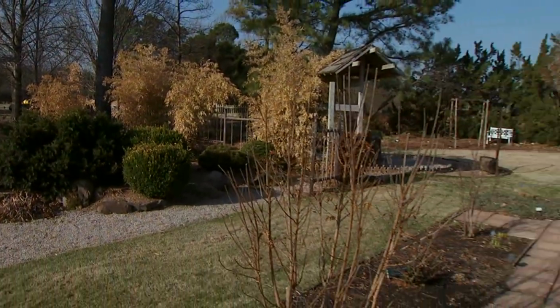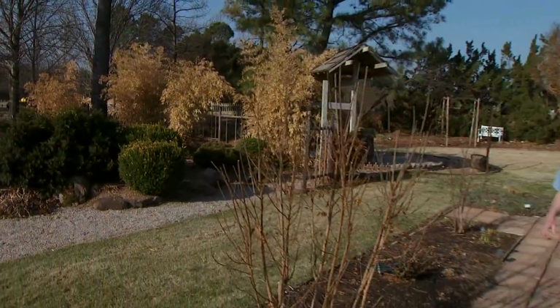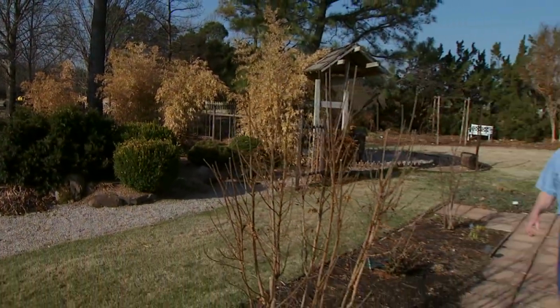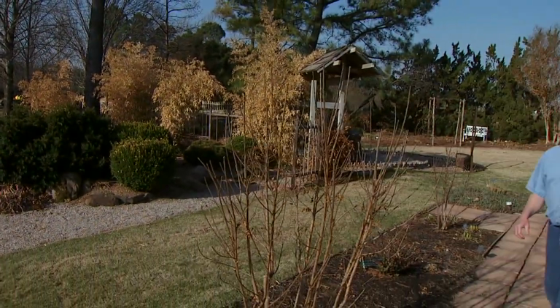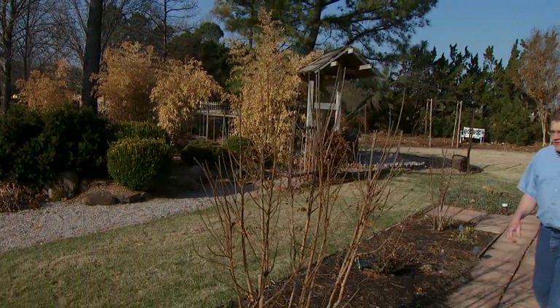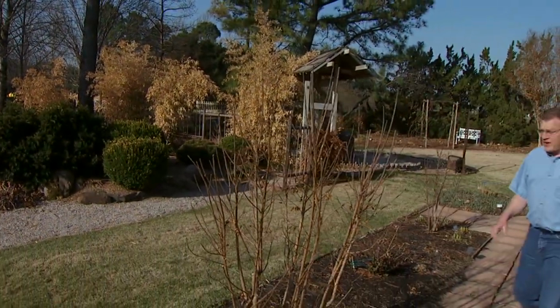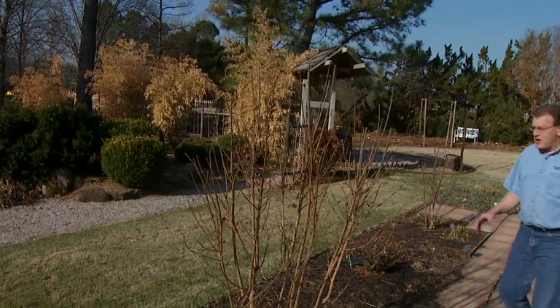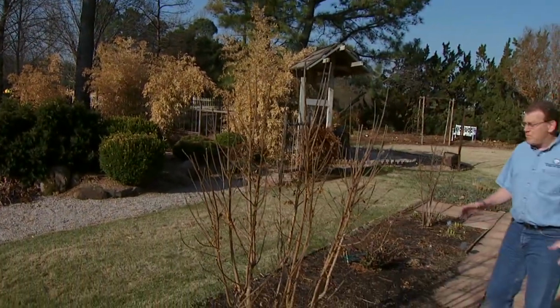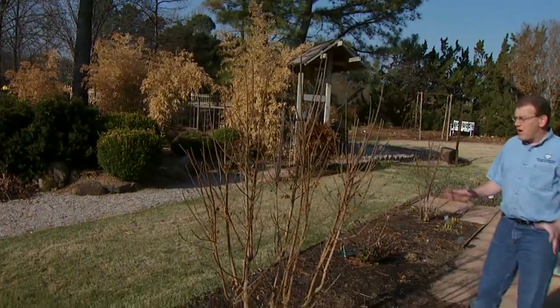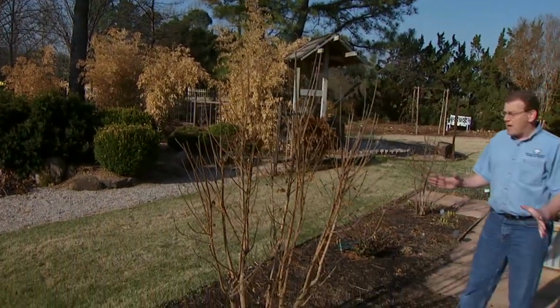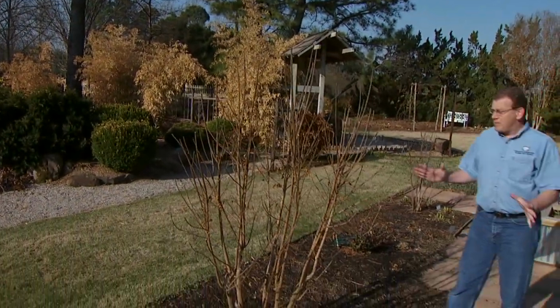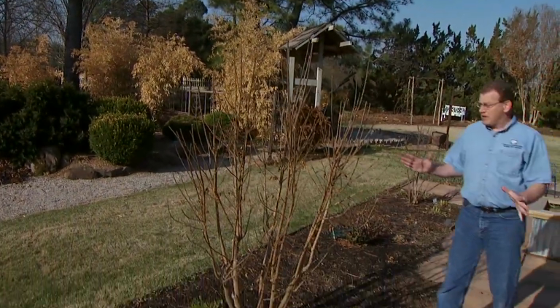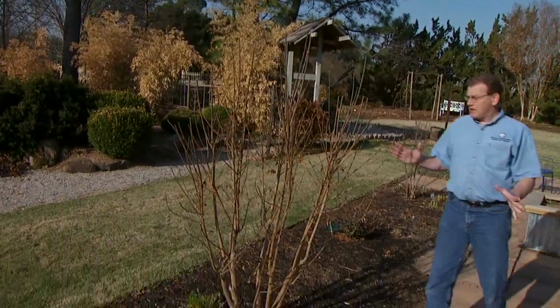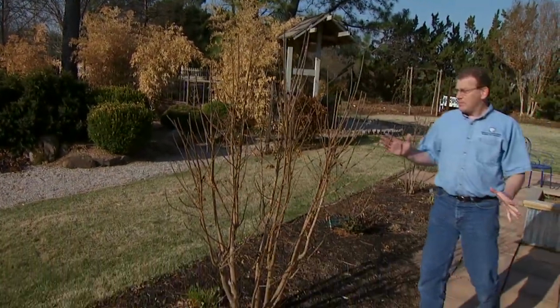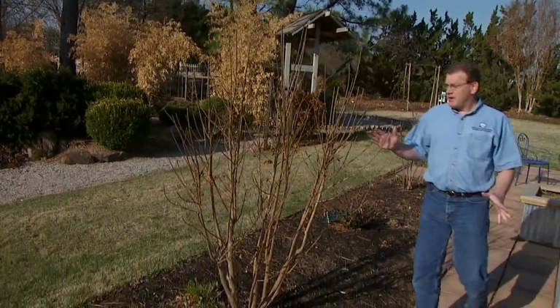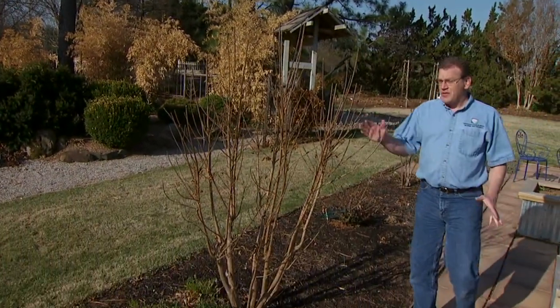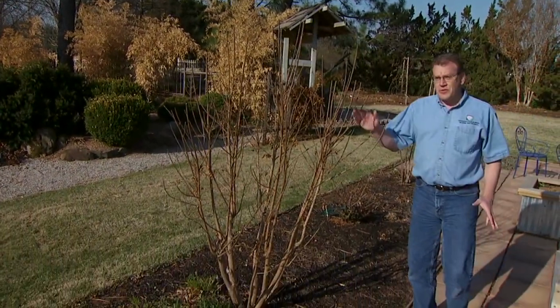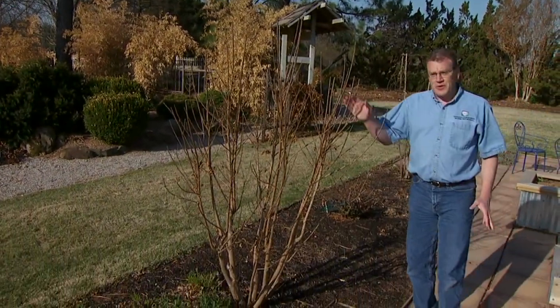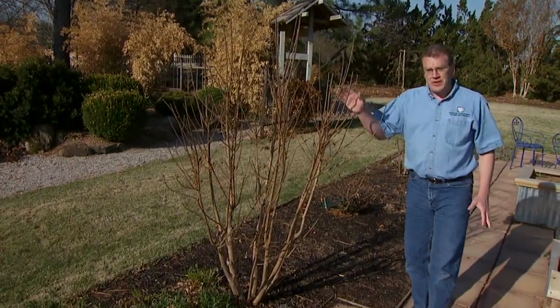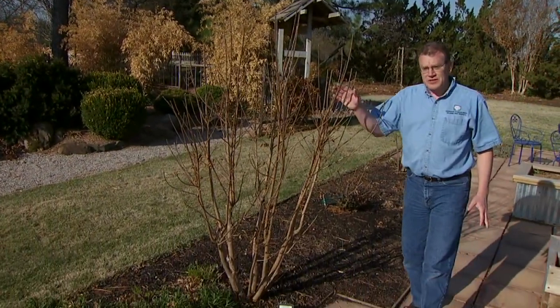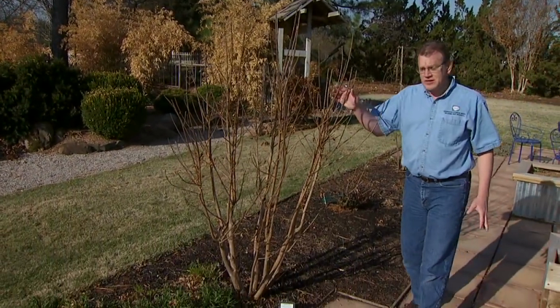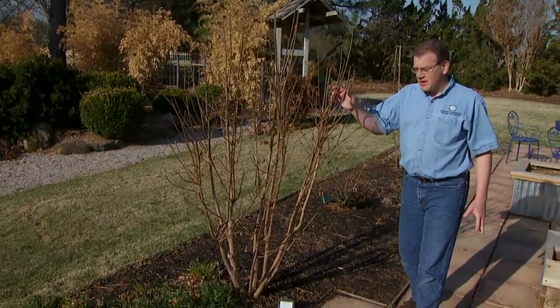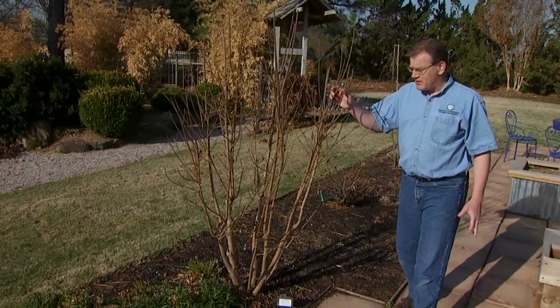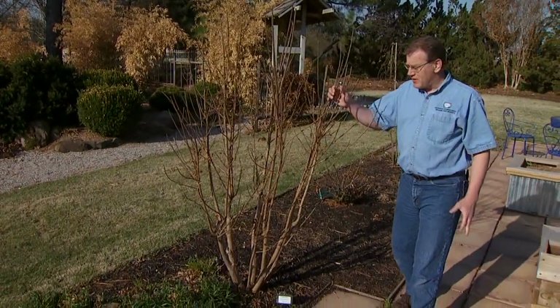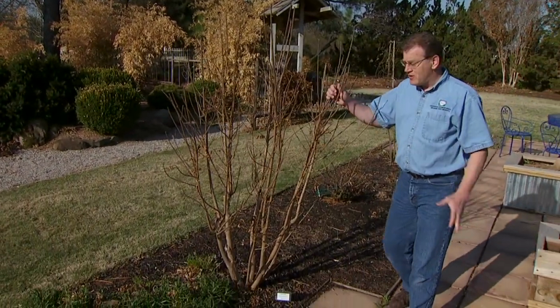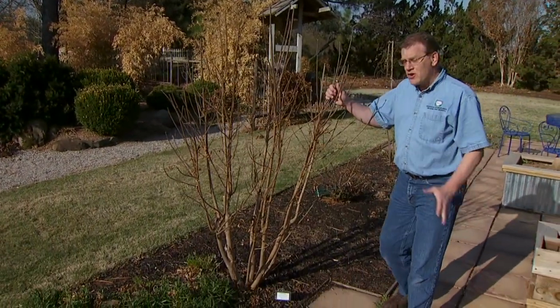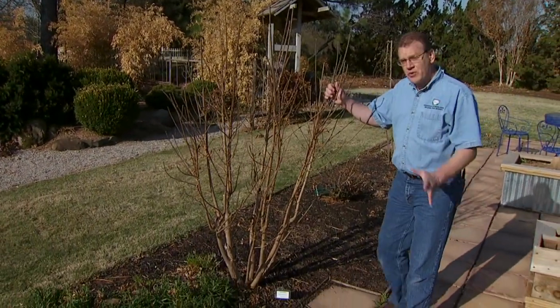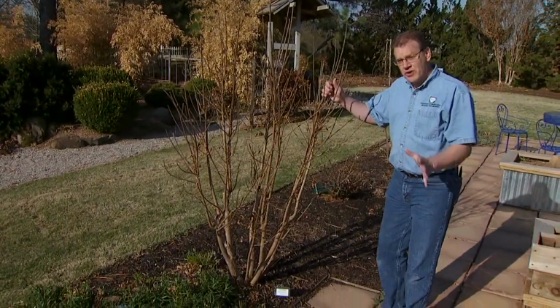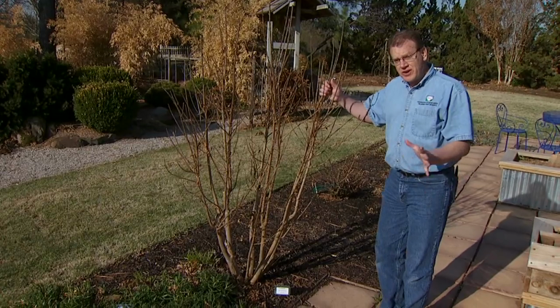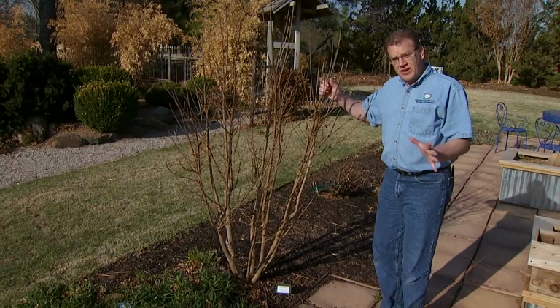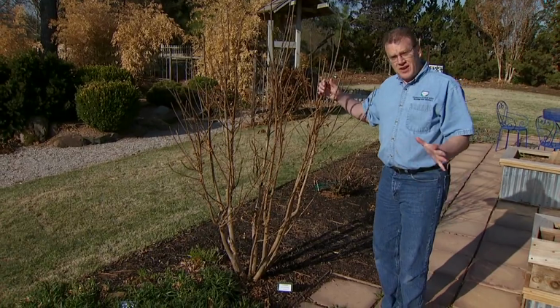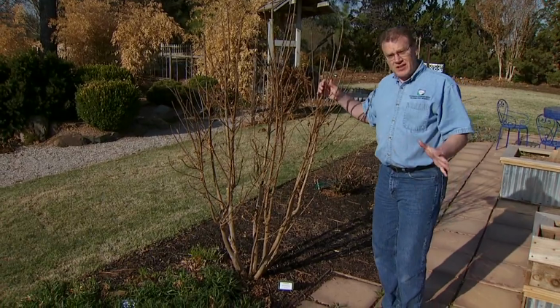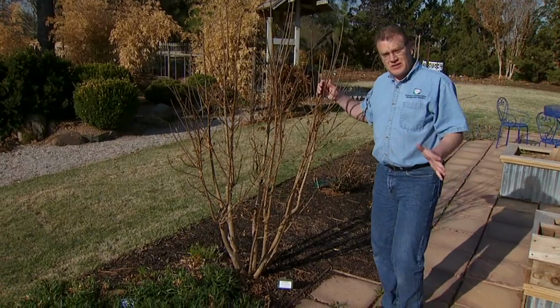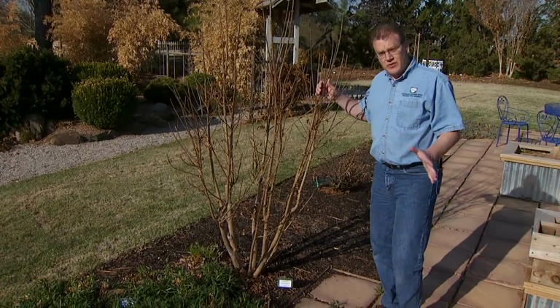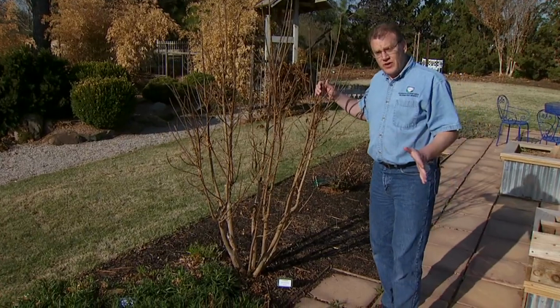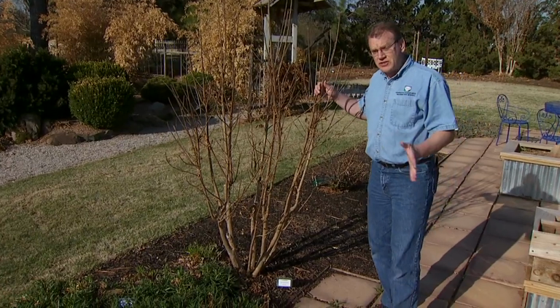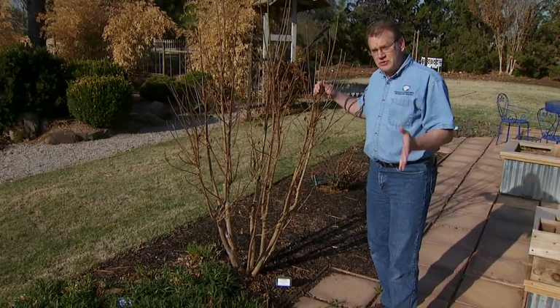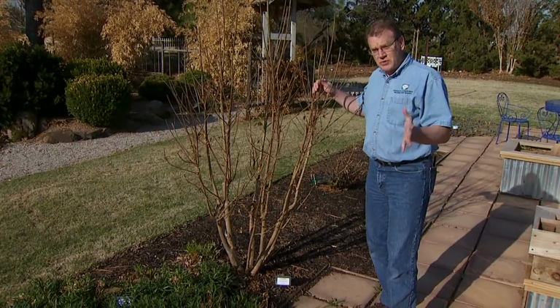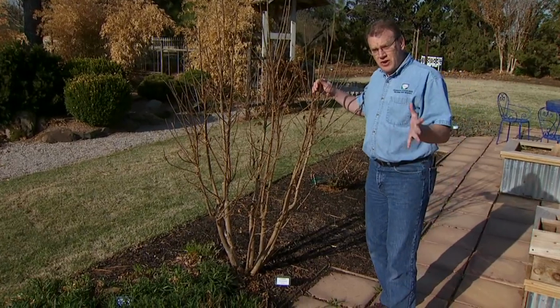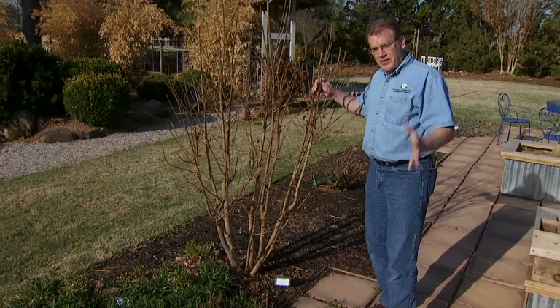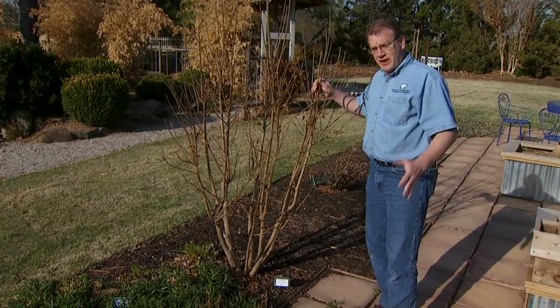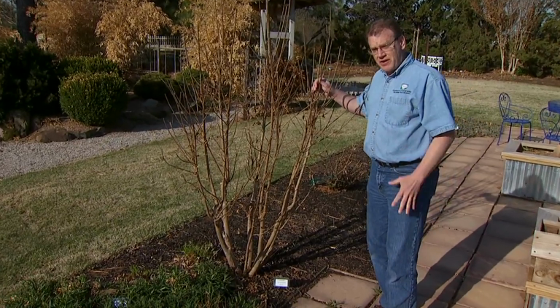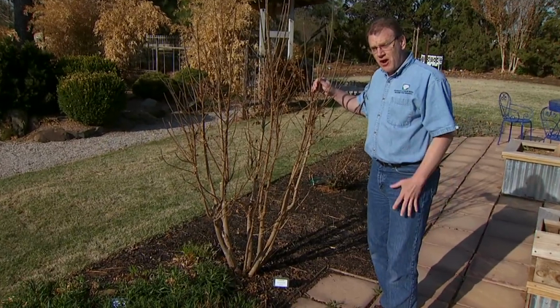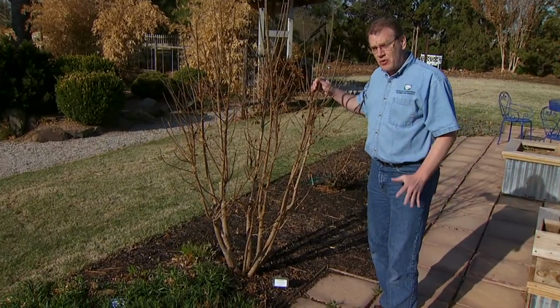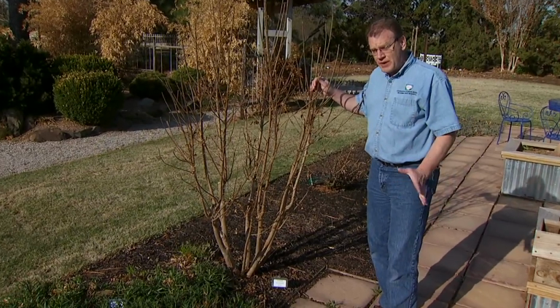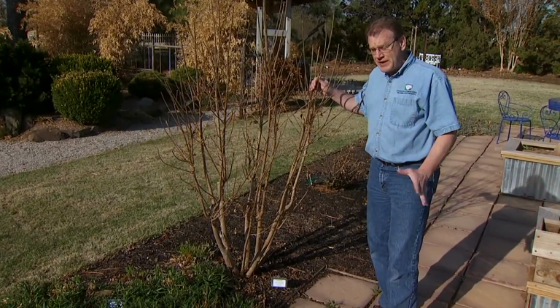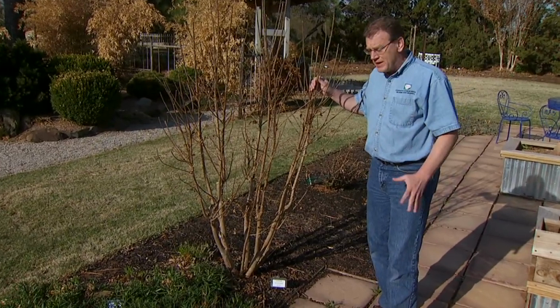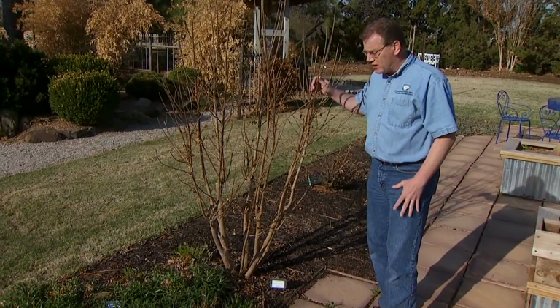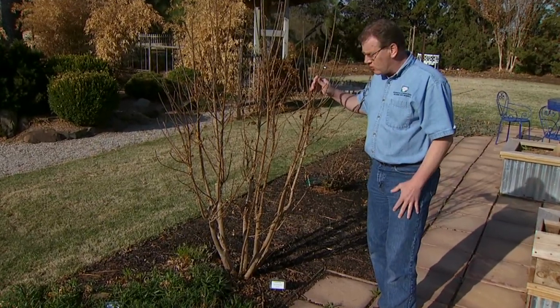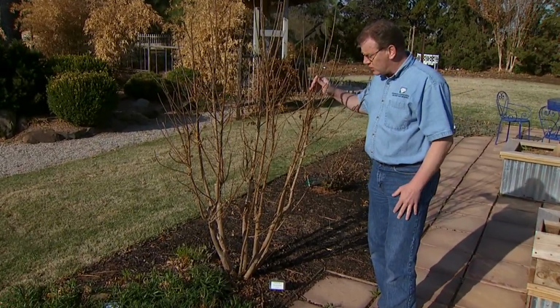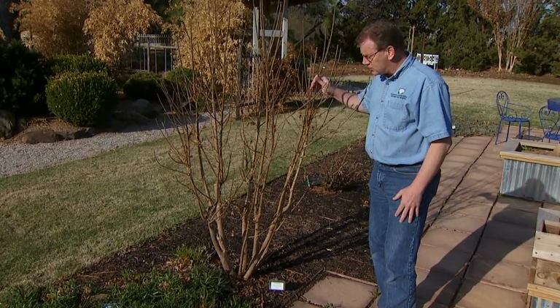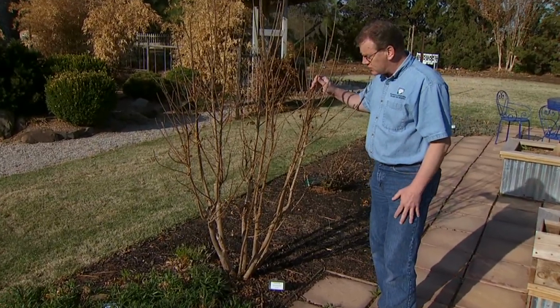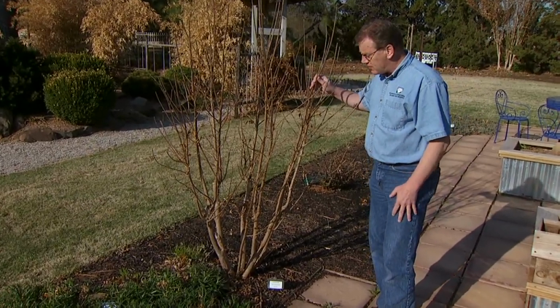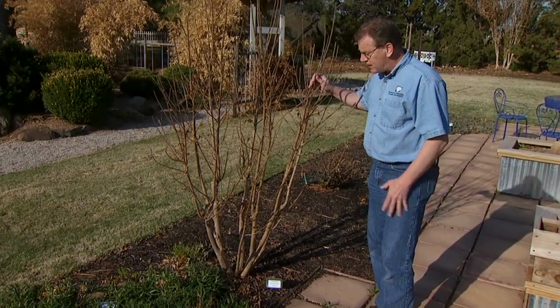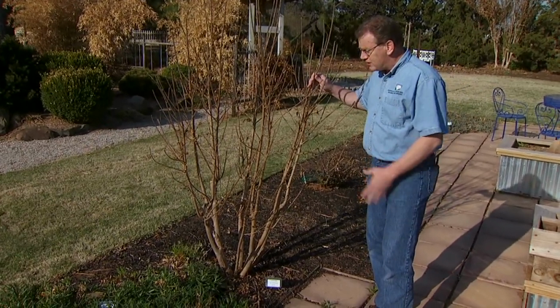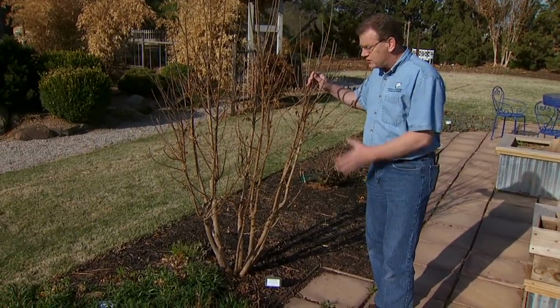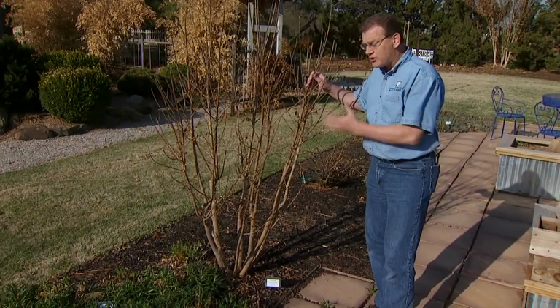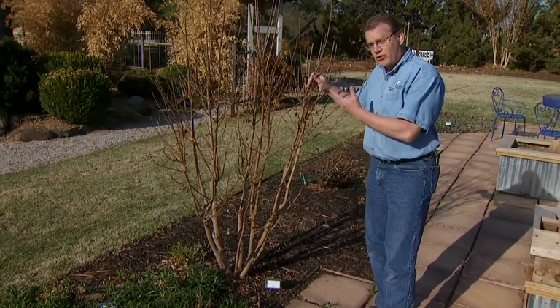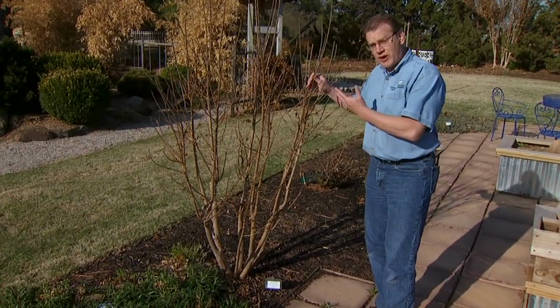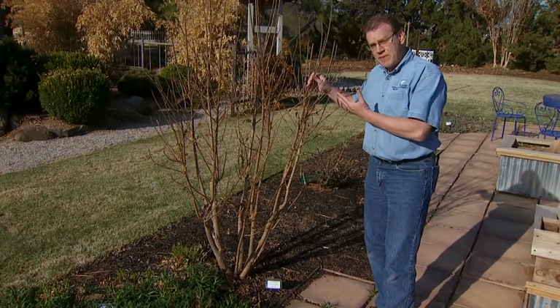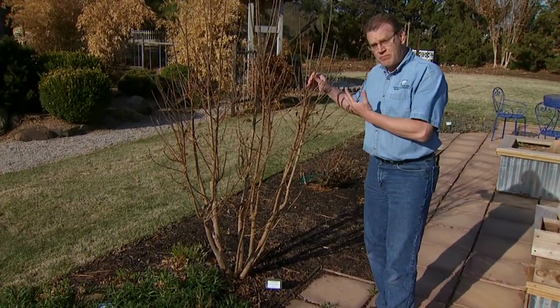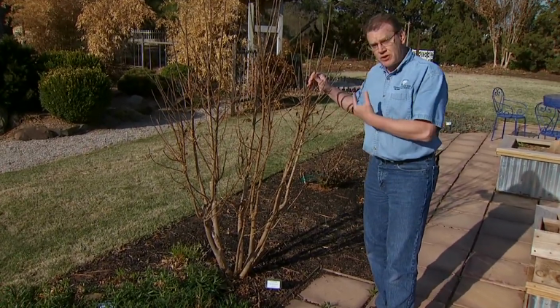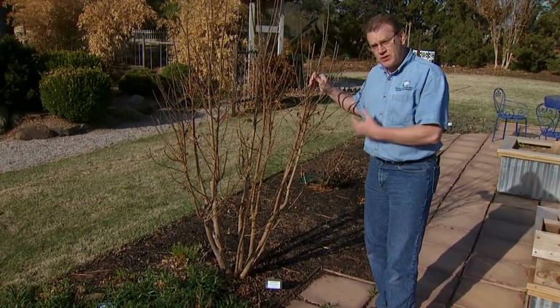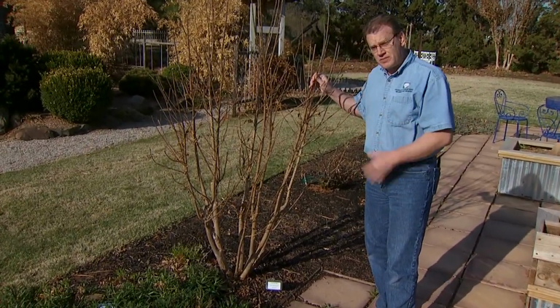Another very popular plant throughout the state that we're already getting a lot of questions about is the crepe myrtle.